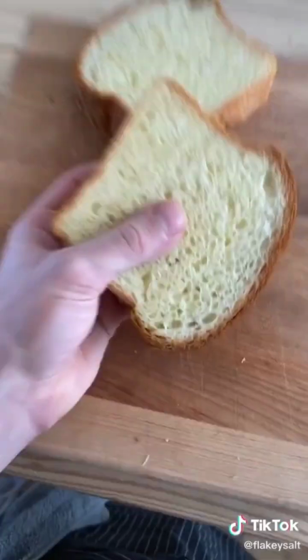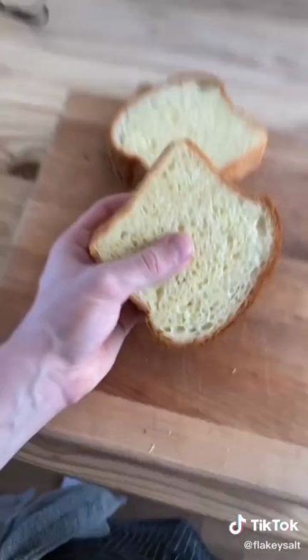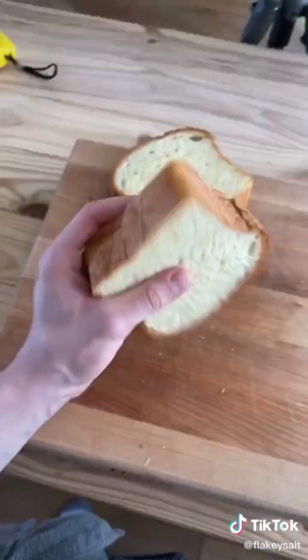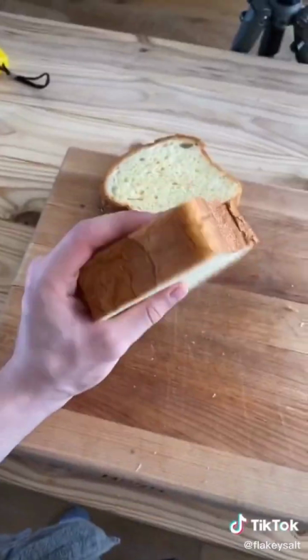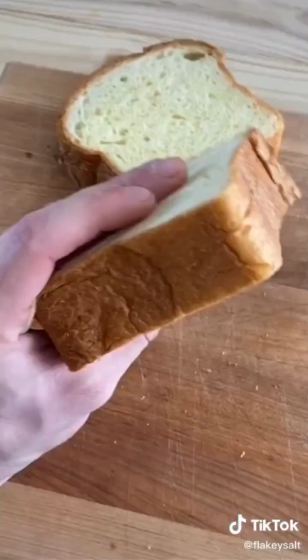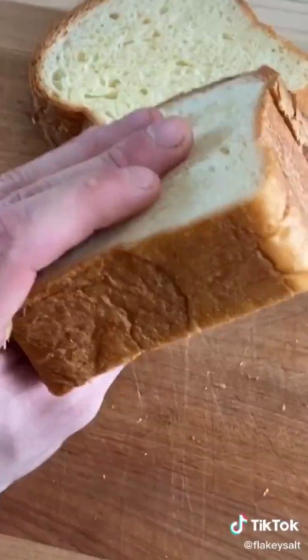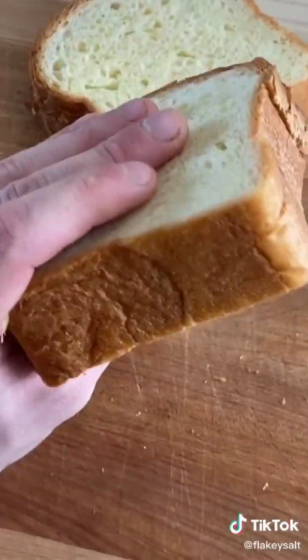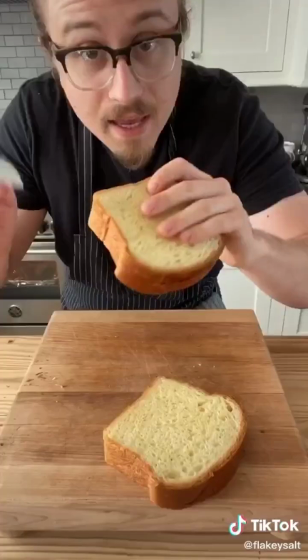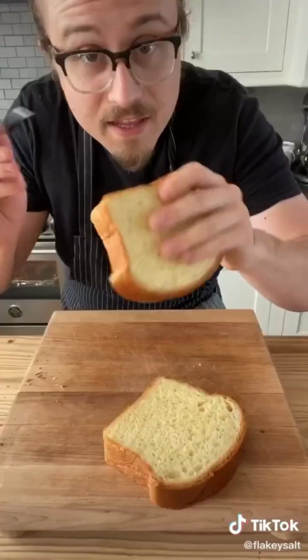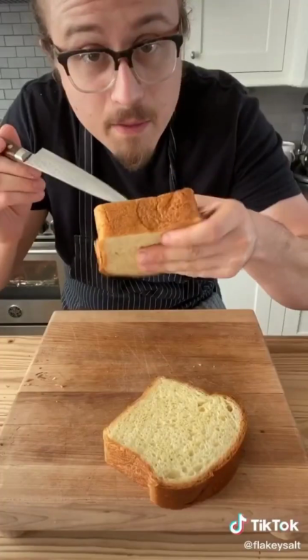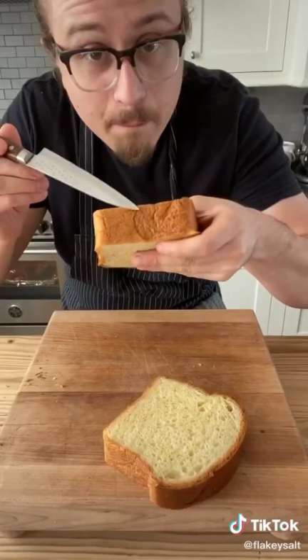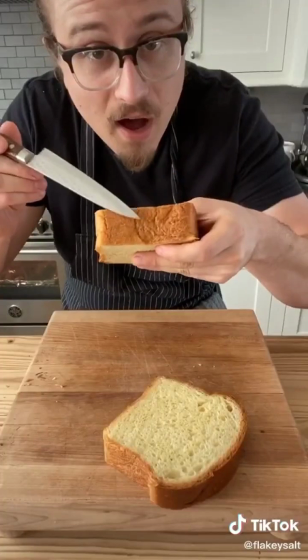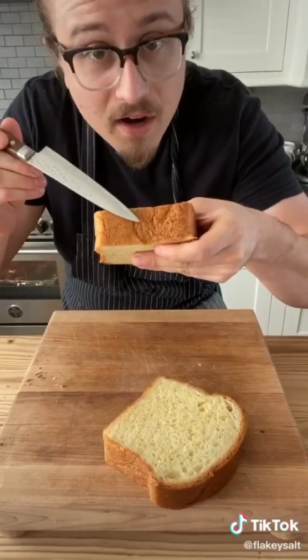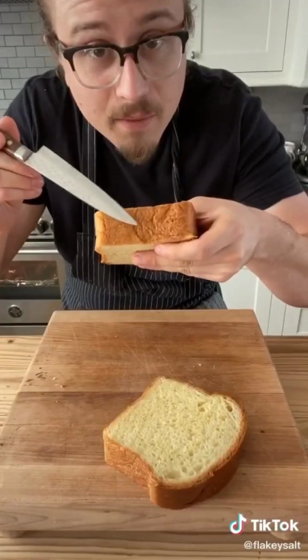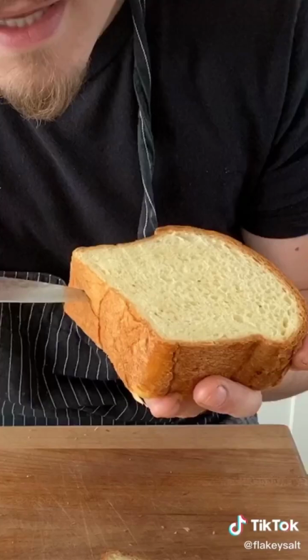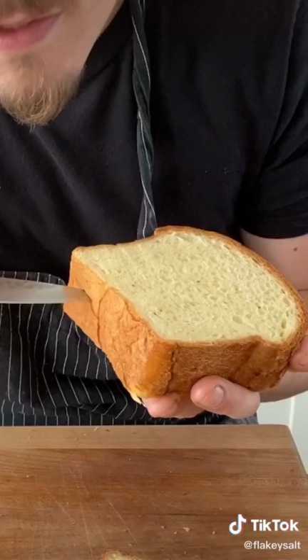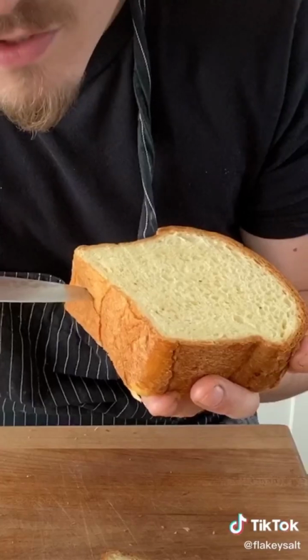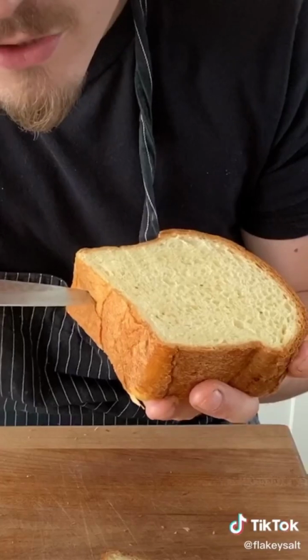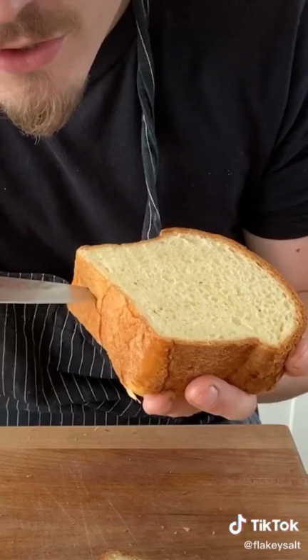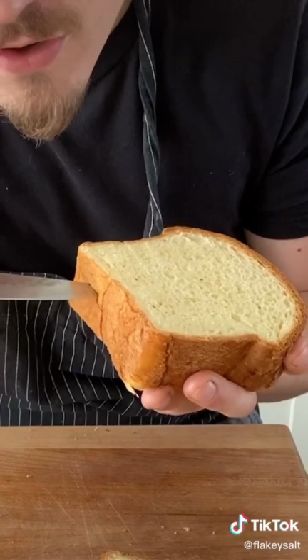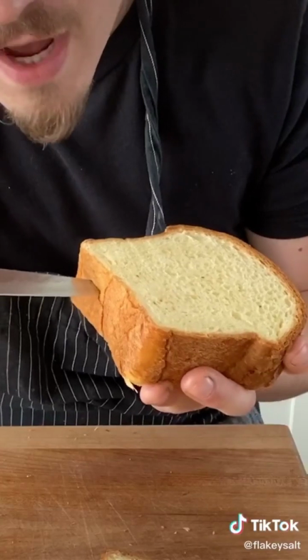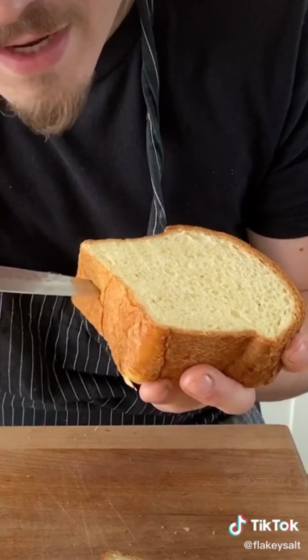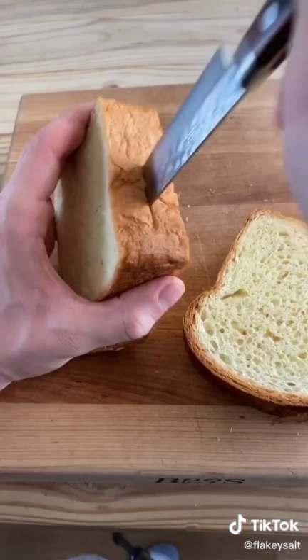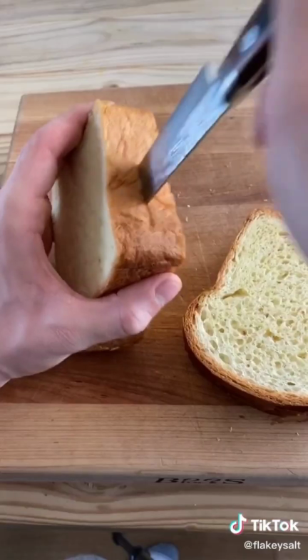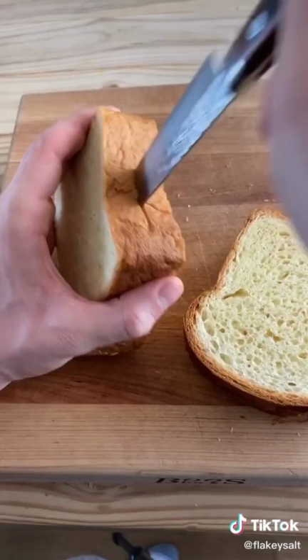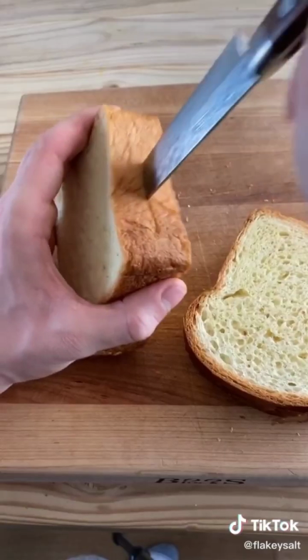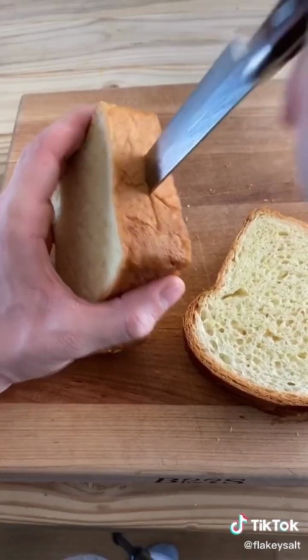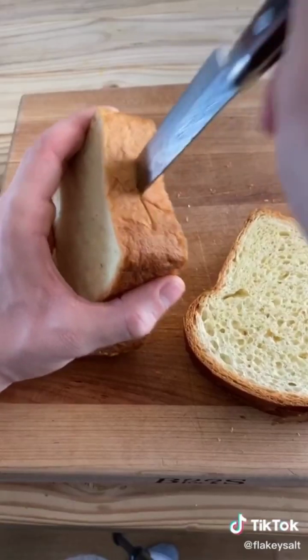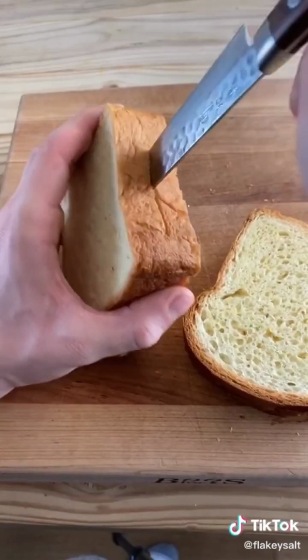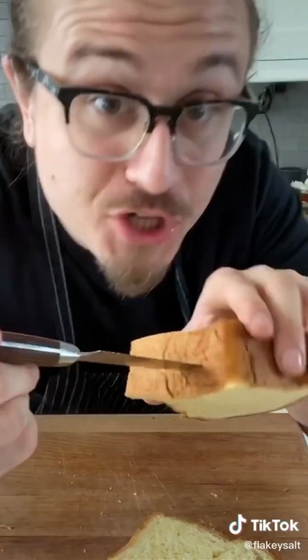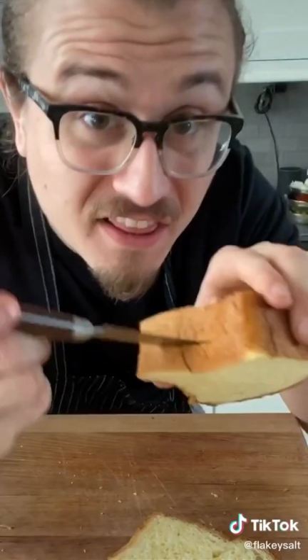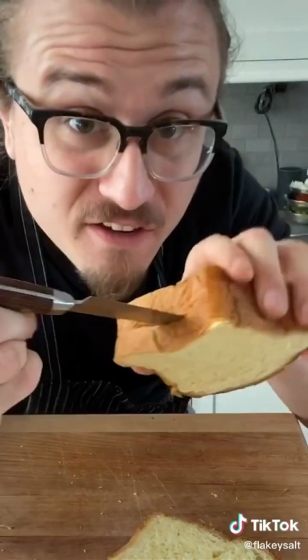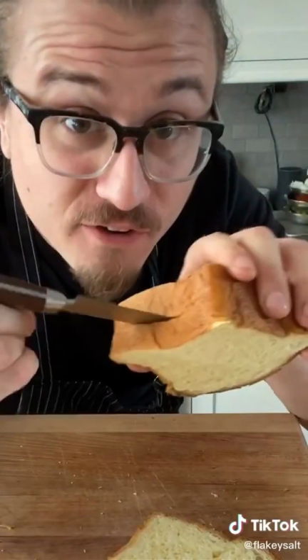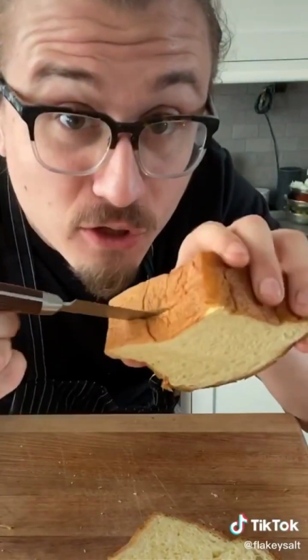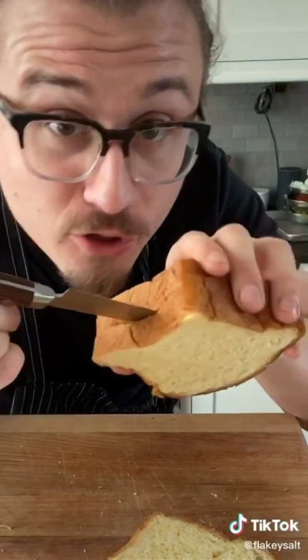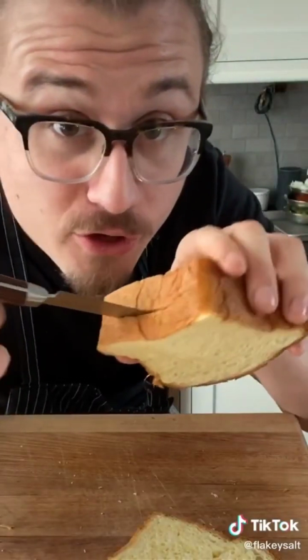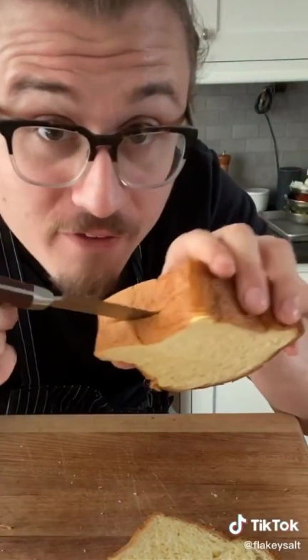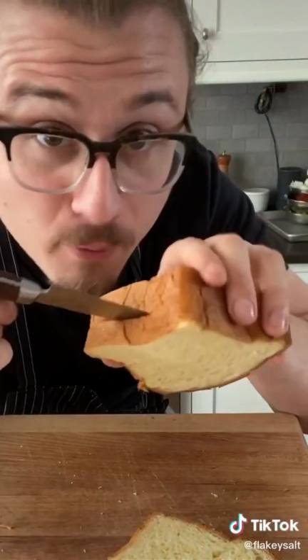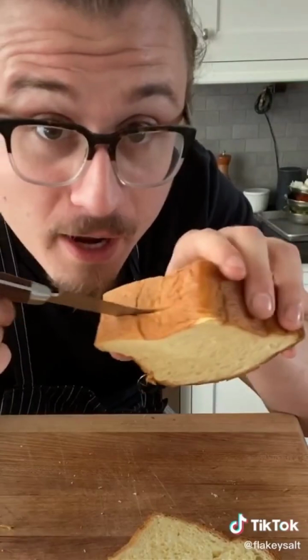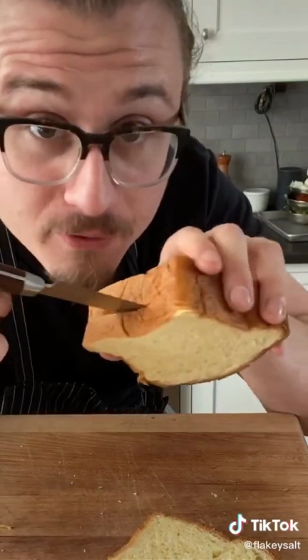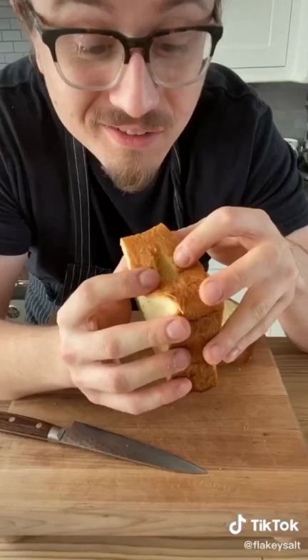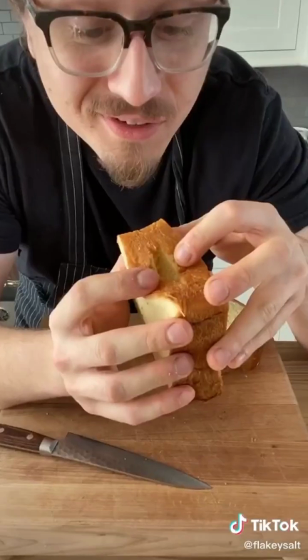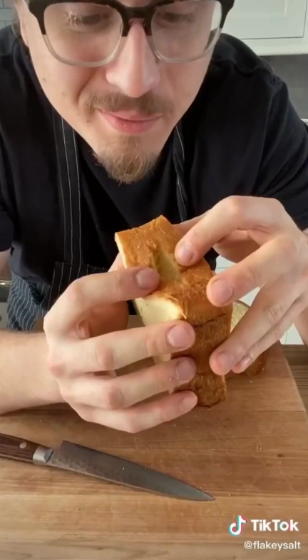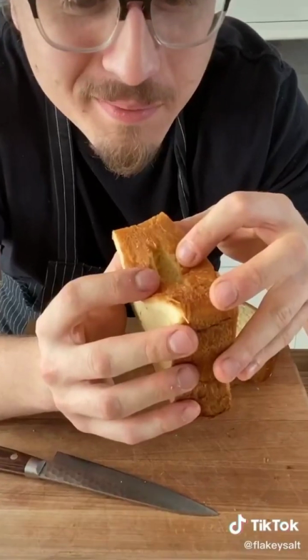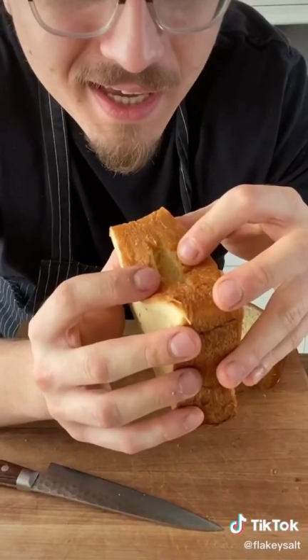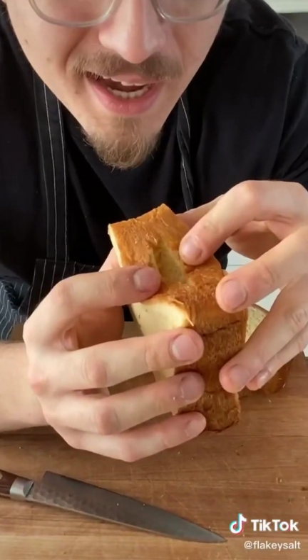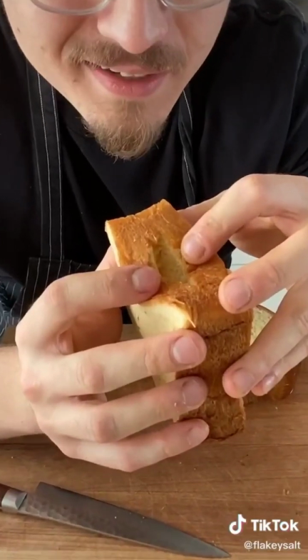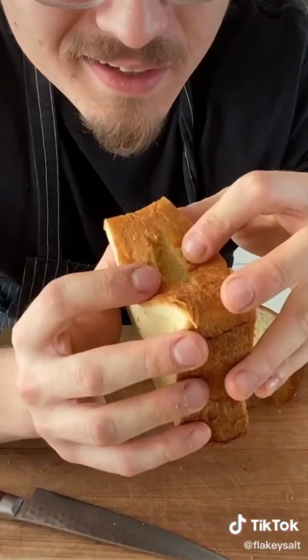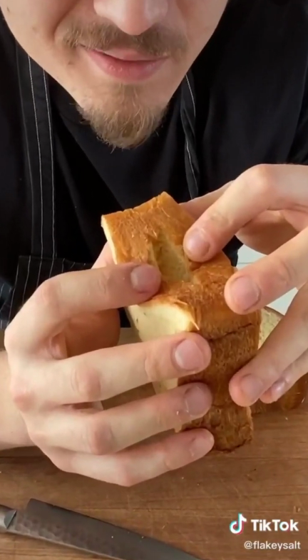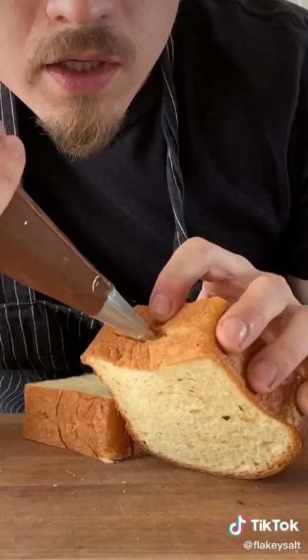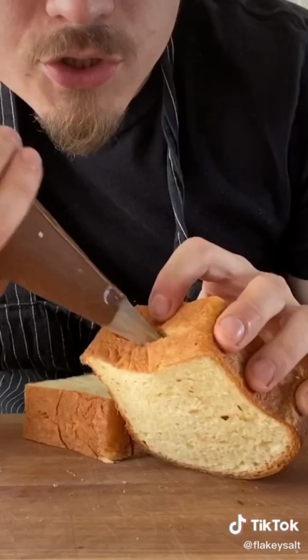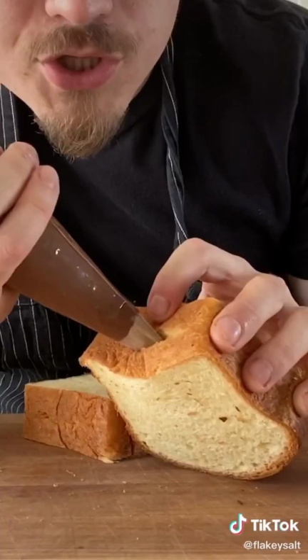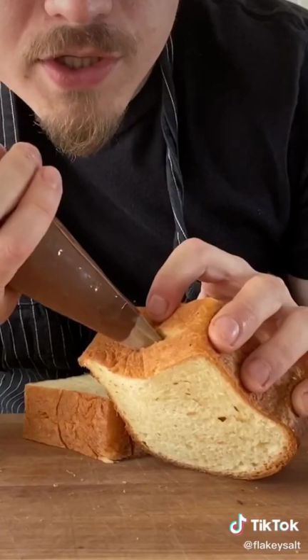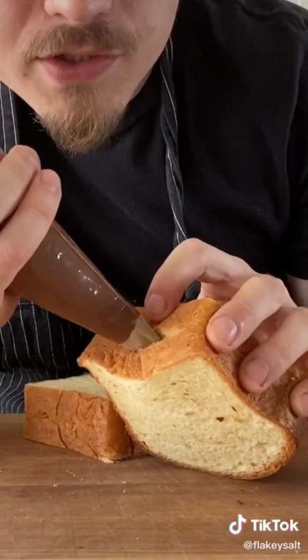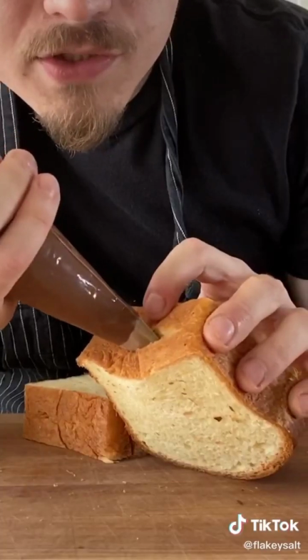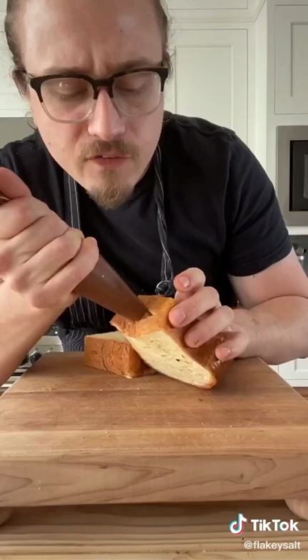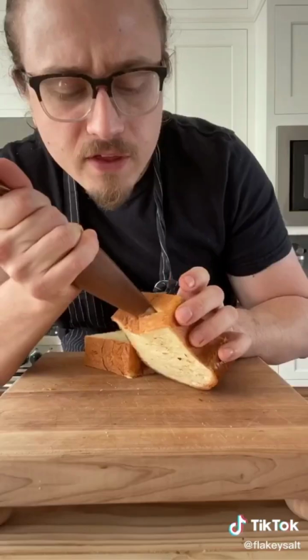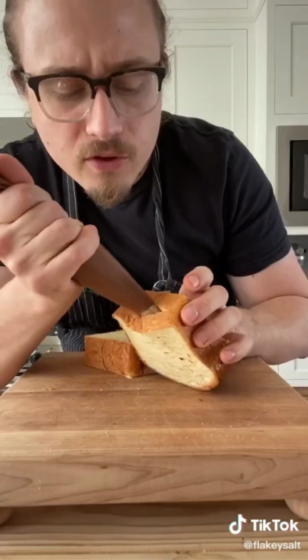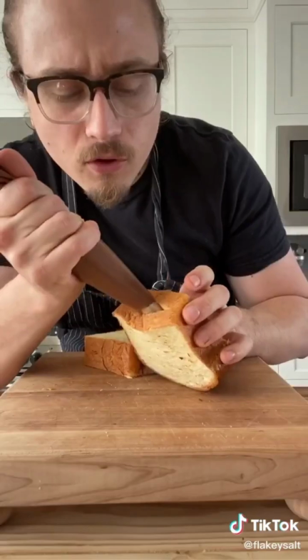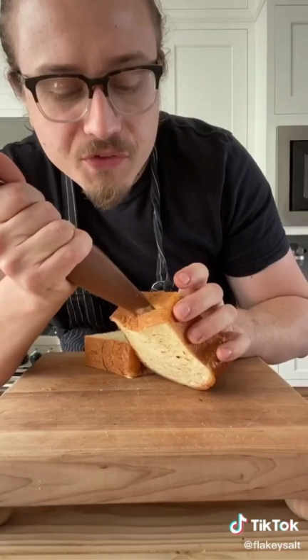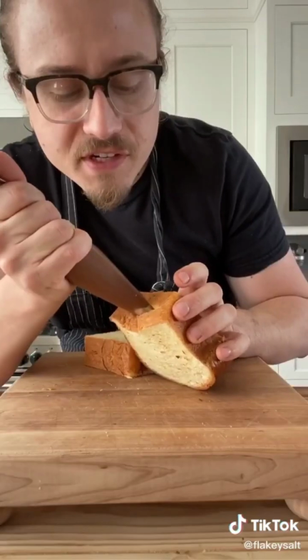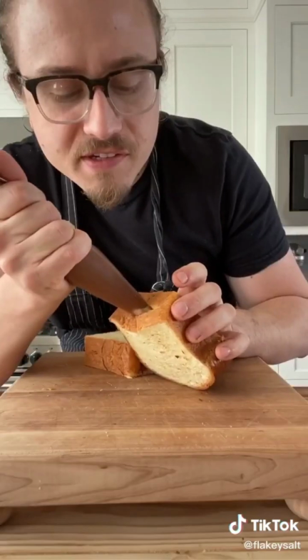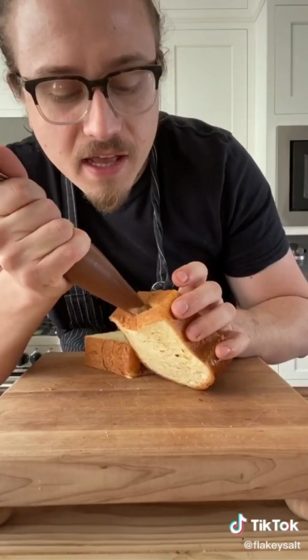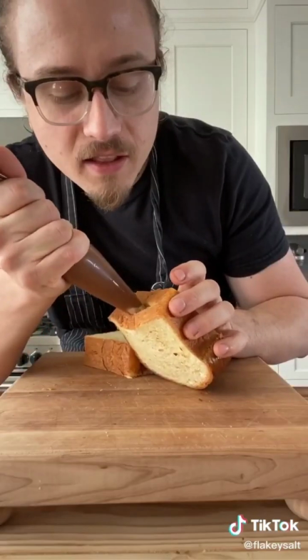Take a slice of bread and in the bottom, insert your knife. Cup down, gently fiddle your knife around, and just fill with Nutella.